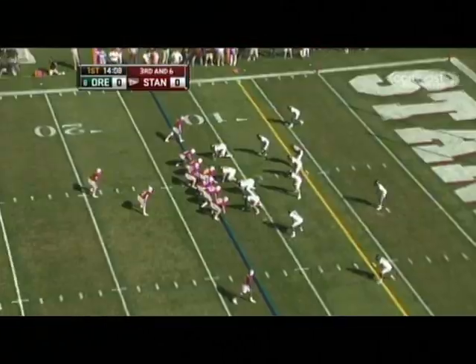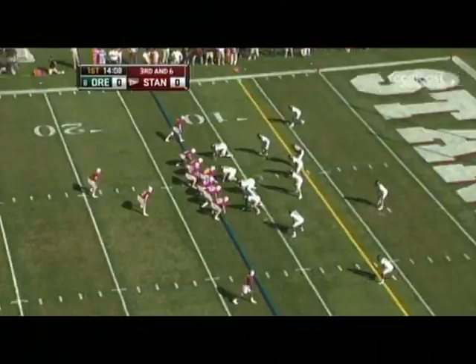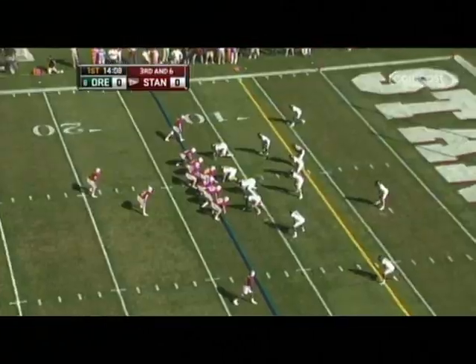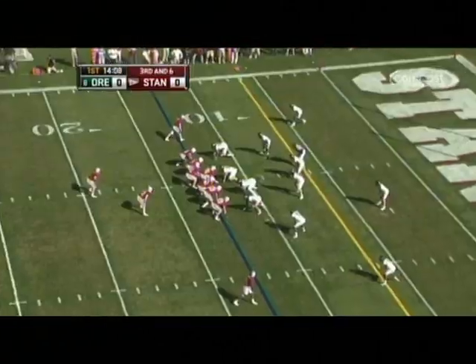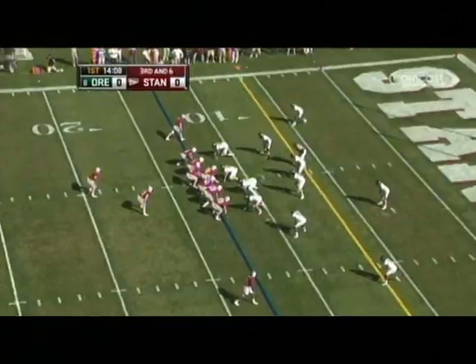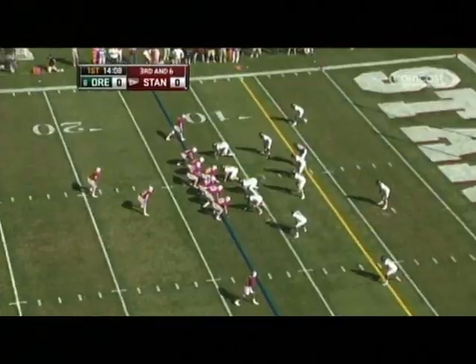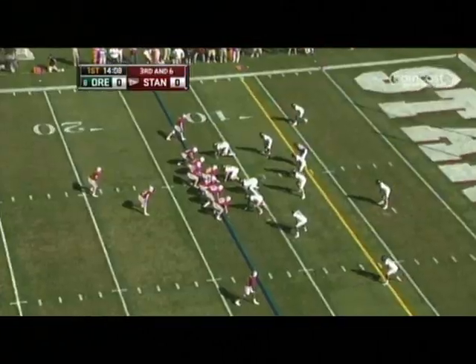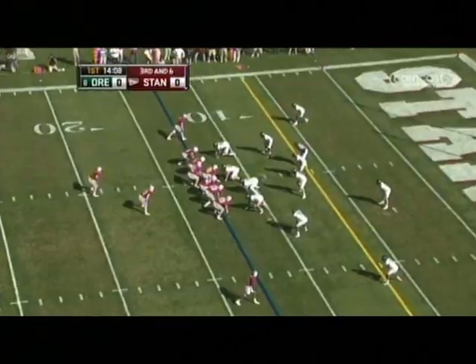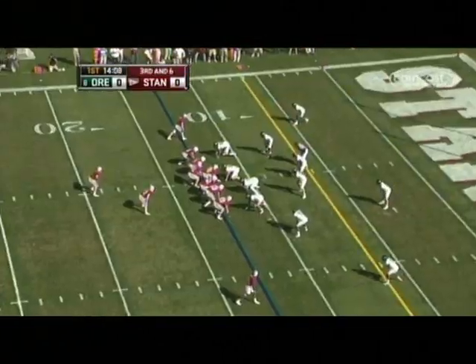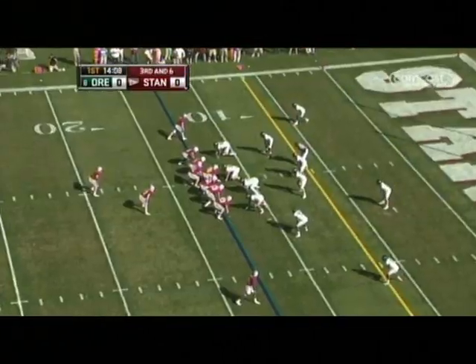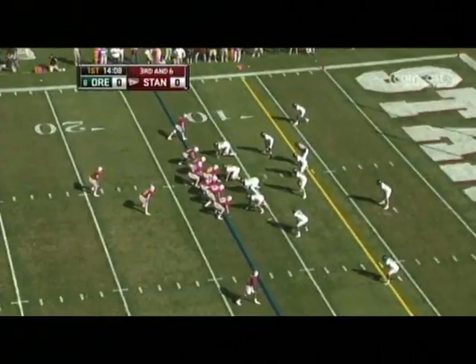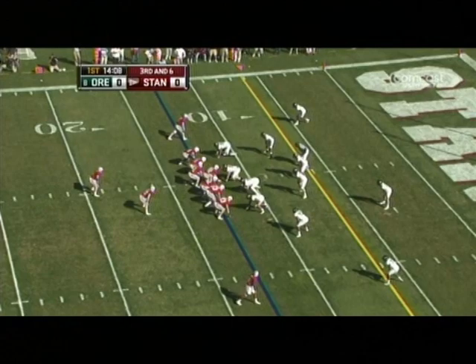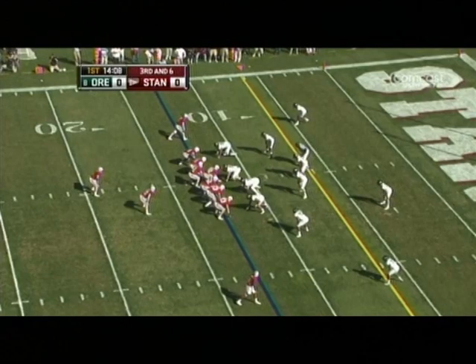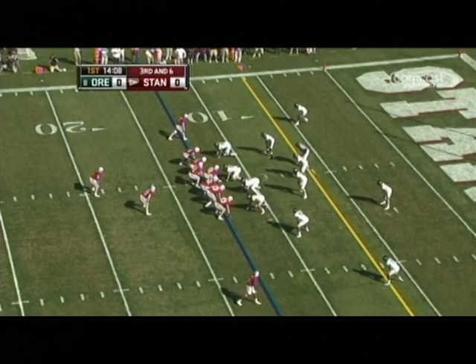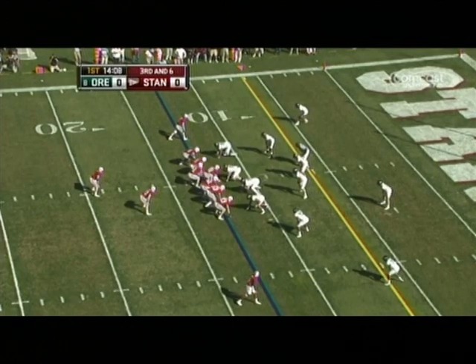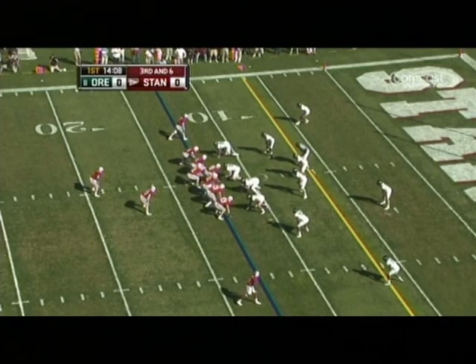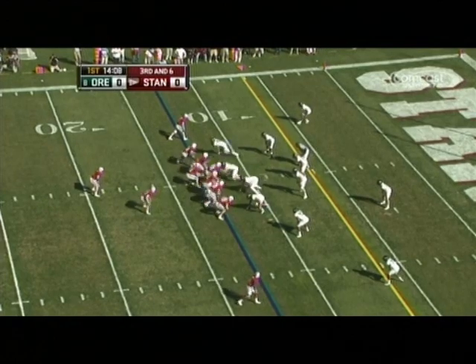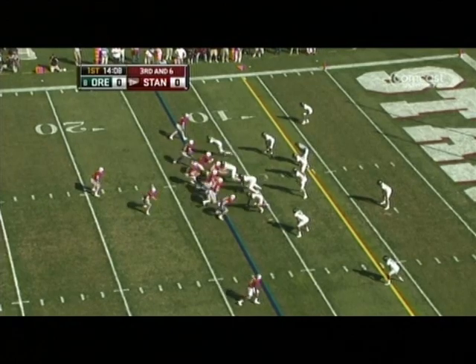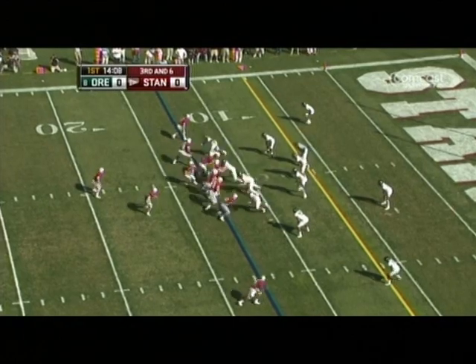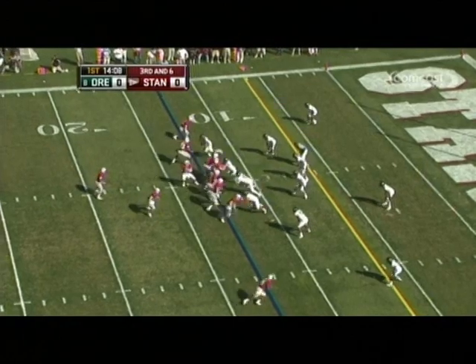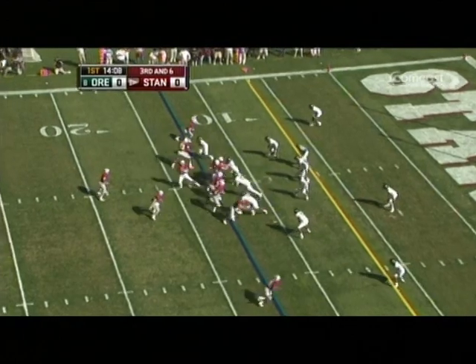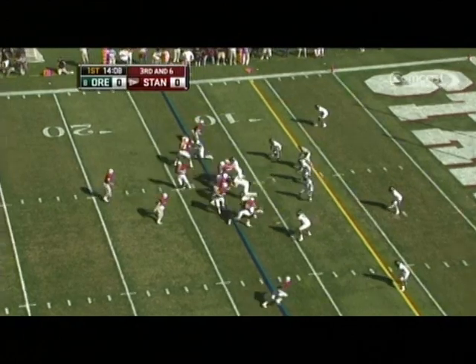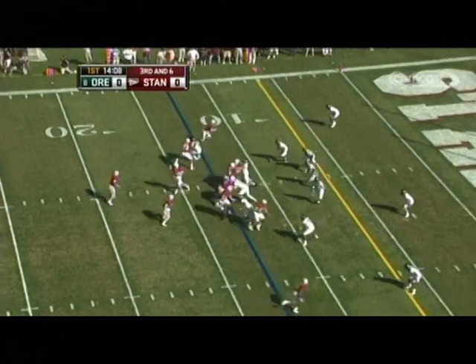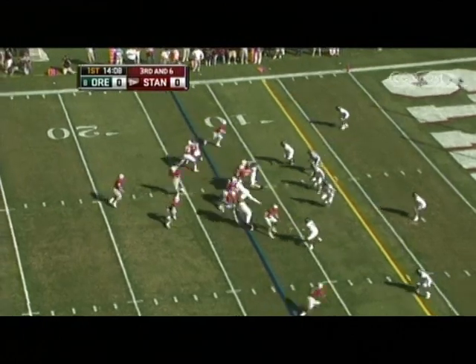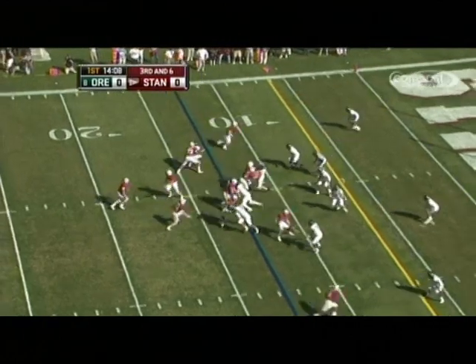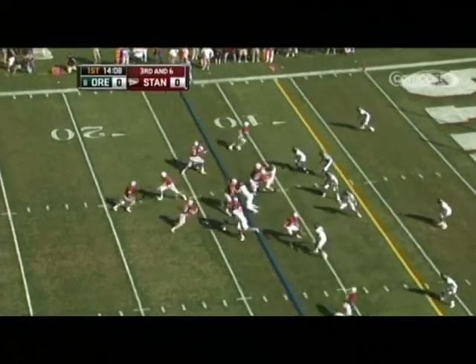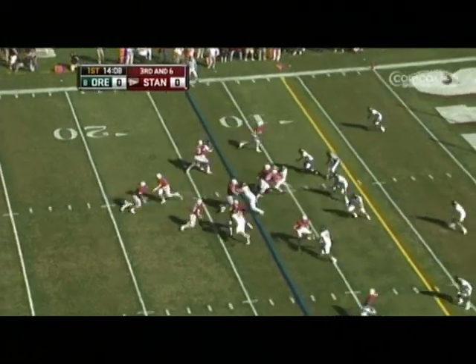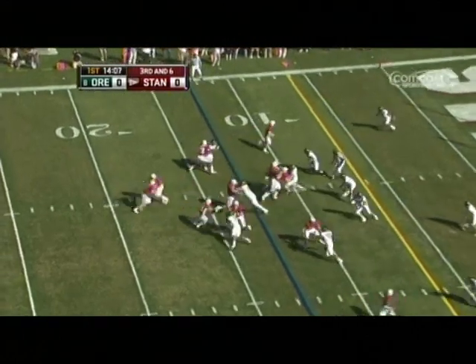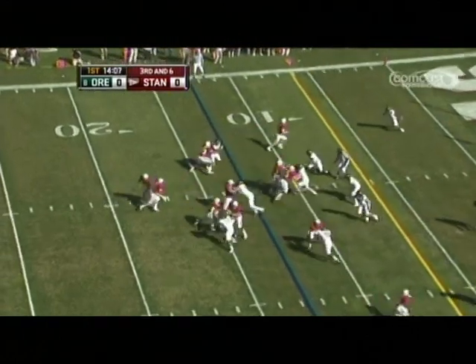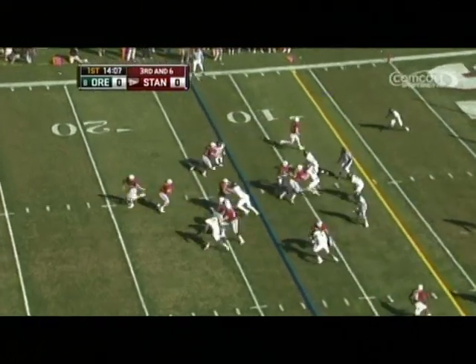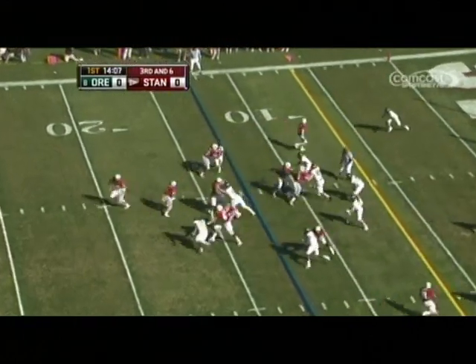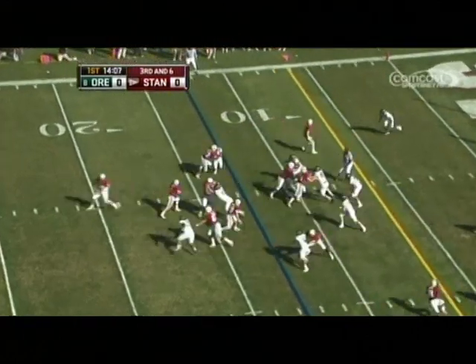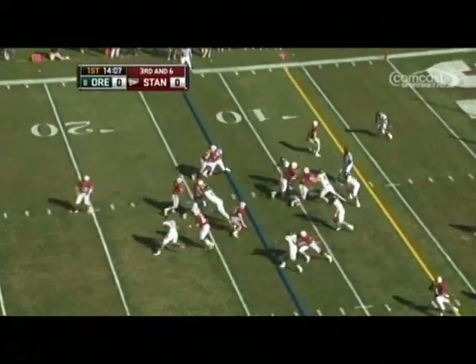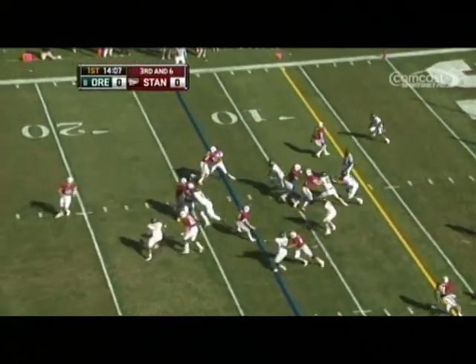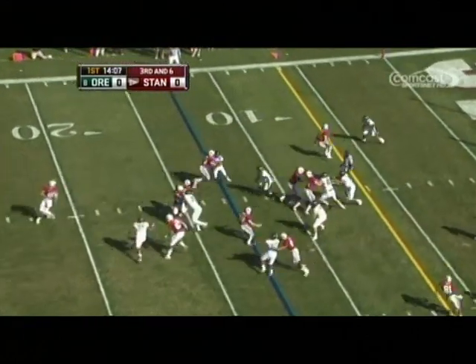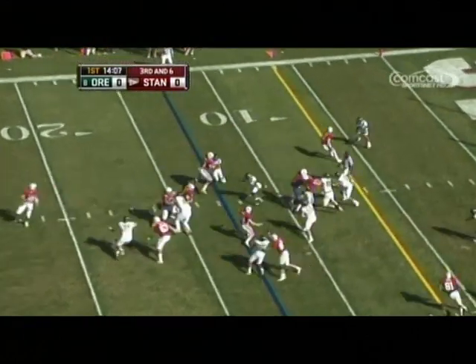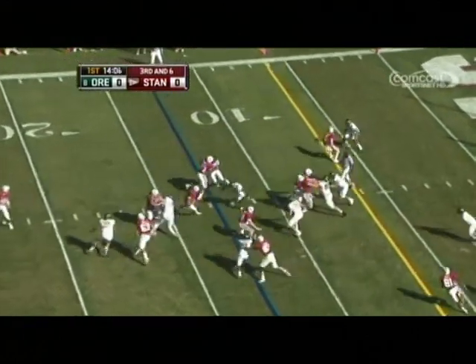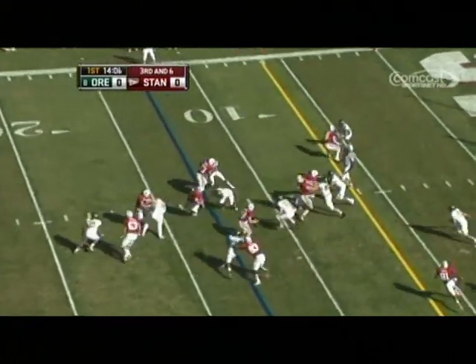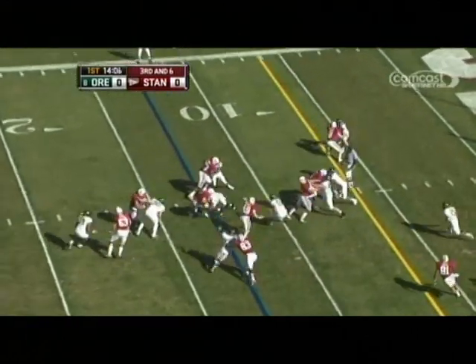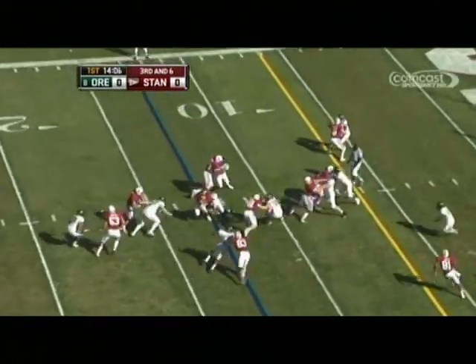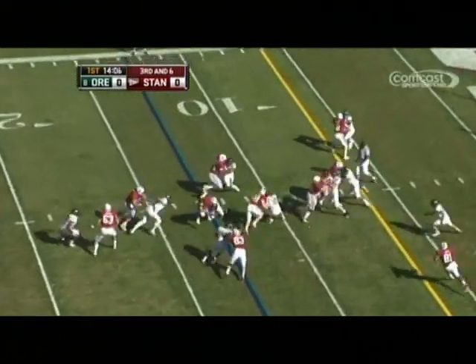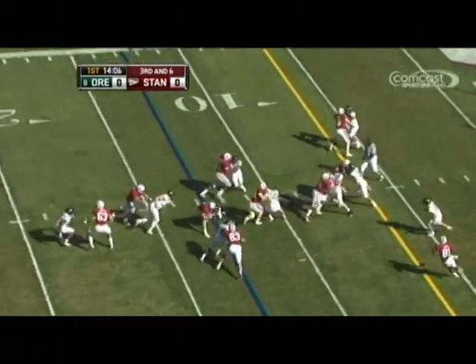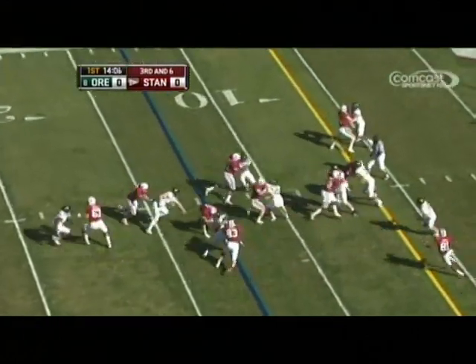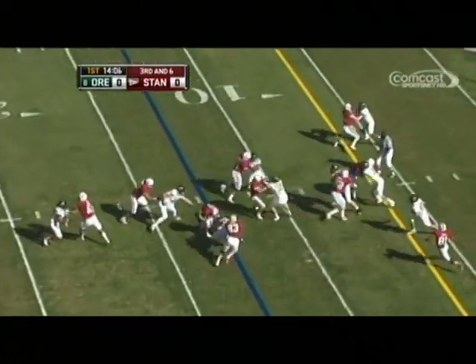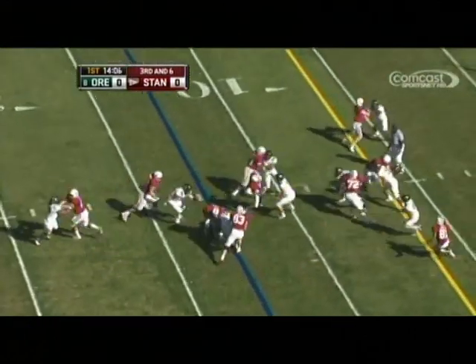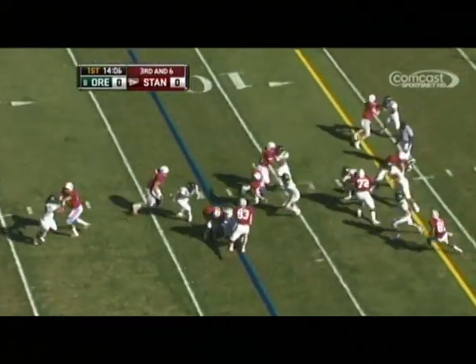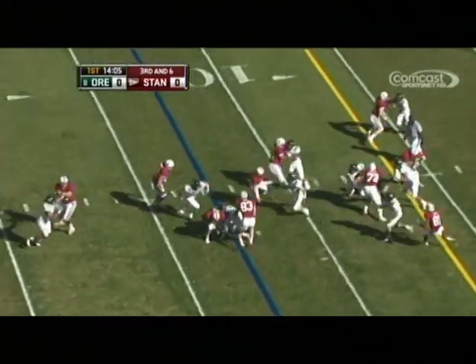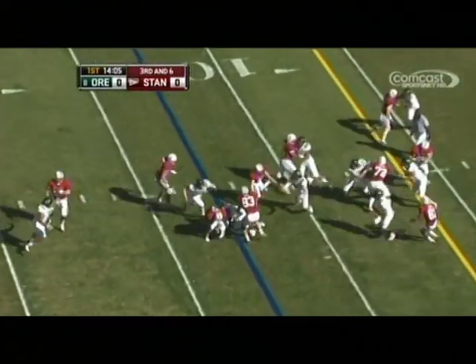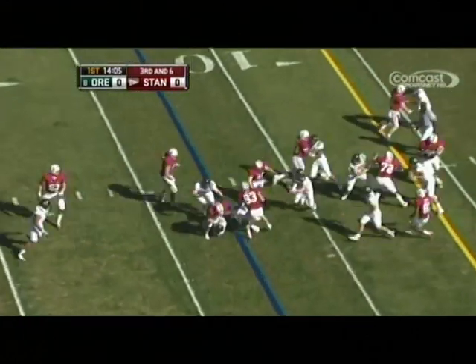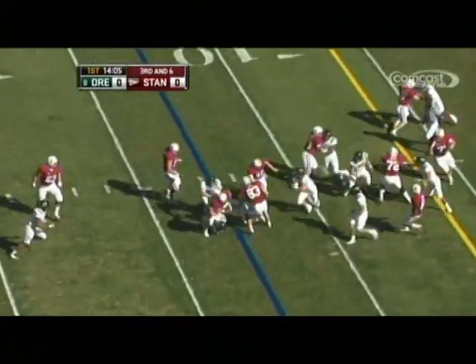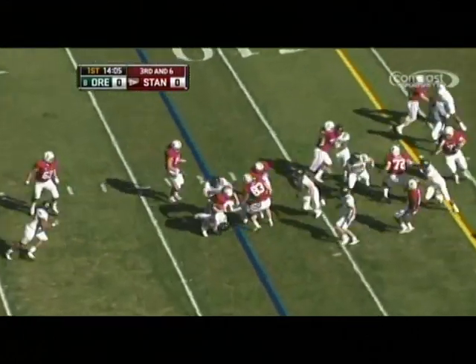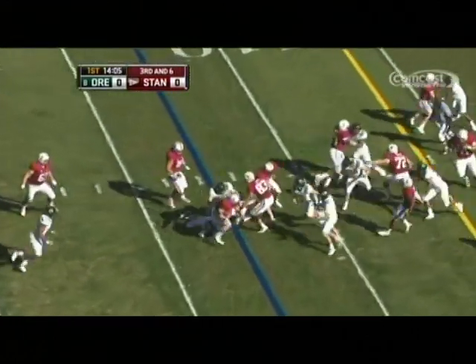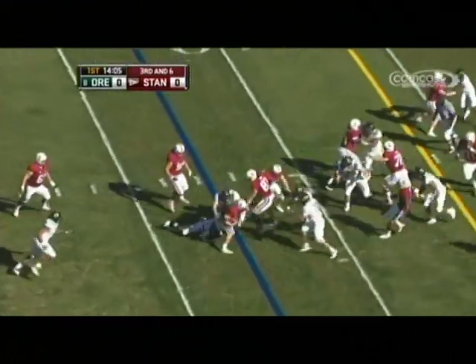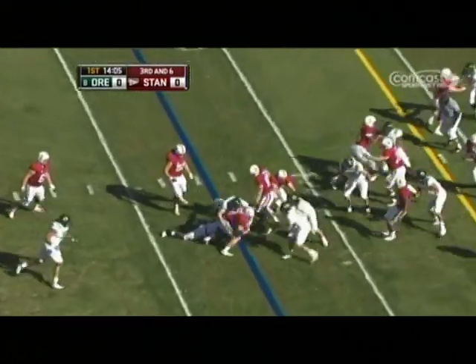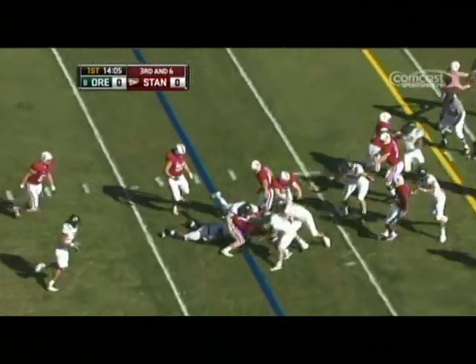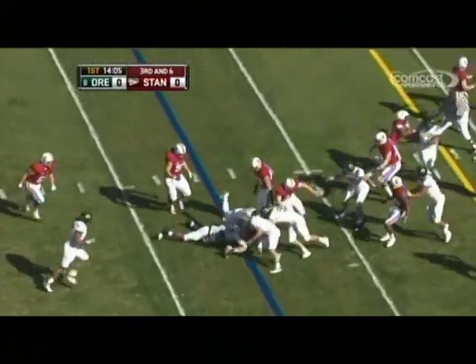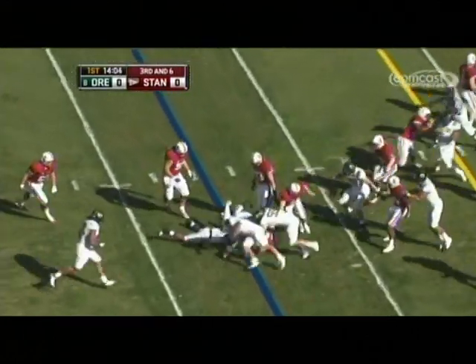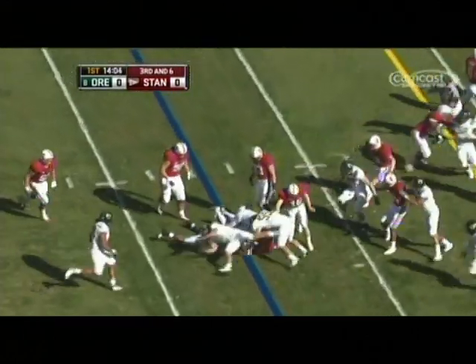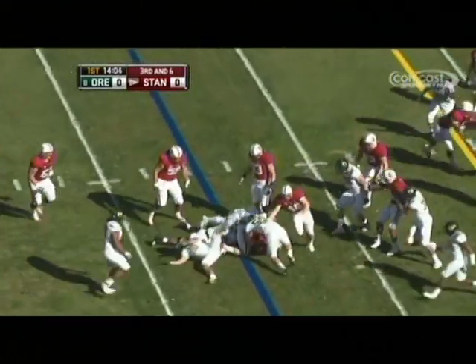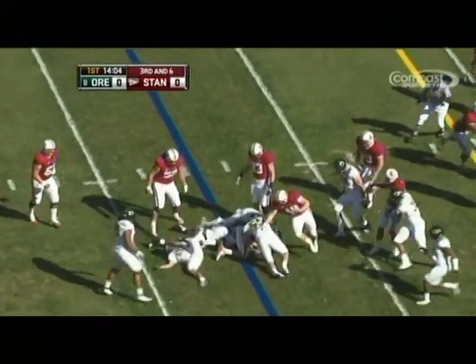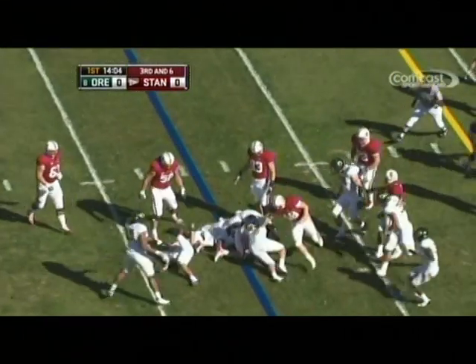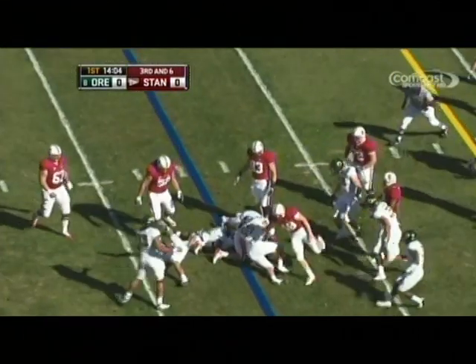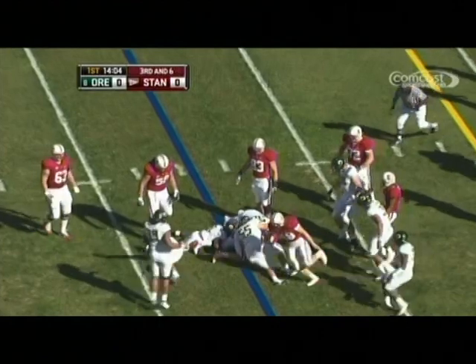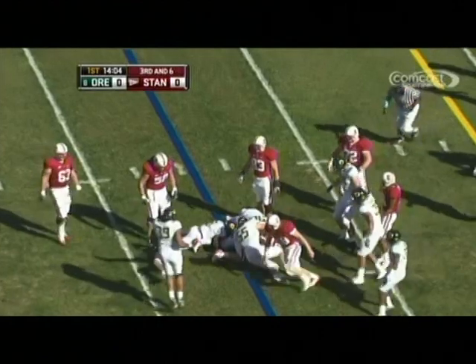And the oncoming defensive player for Oregon — that's a draw play with Gammar, and that can do it. He'll stop for a loss.